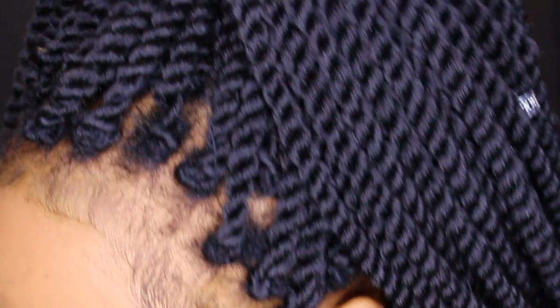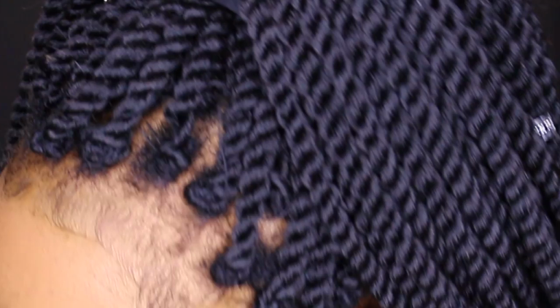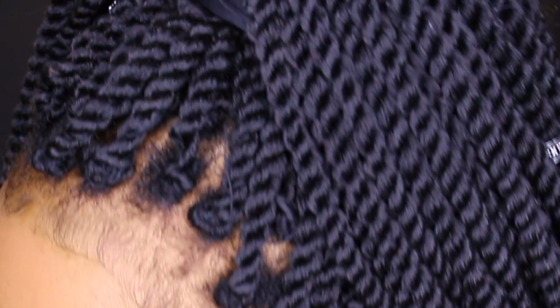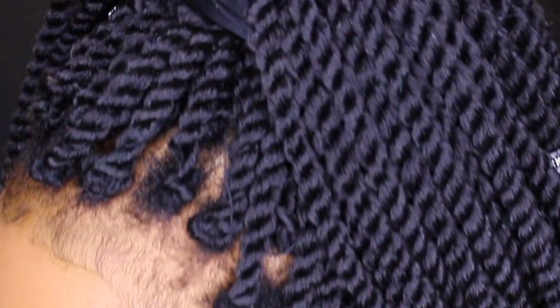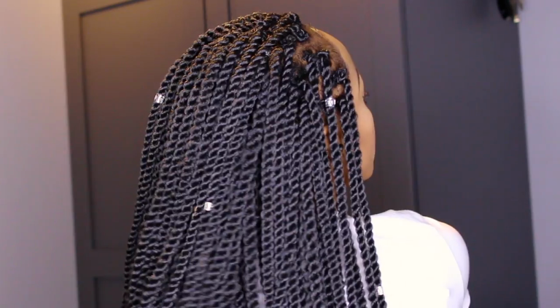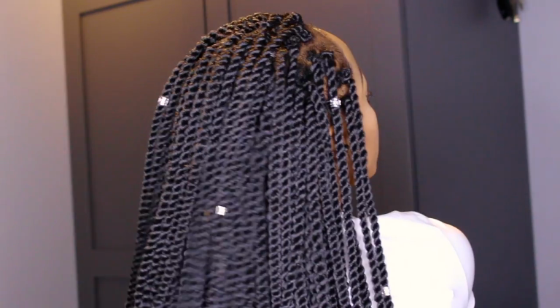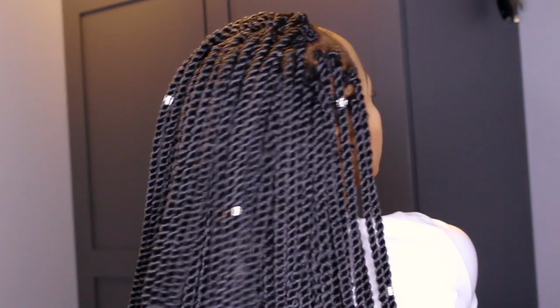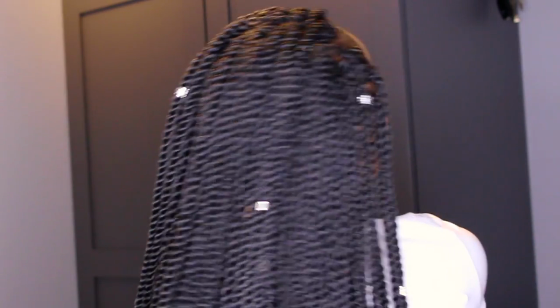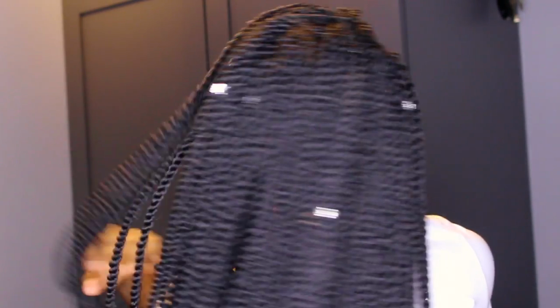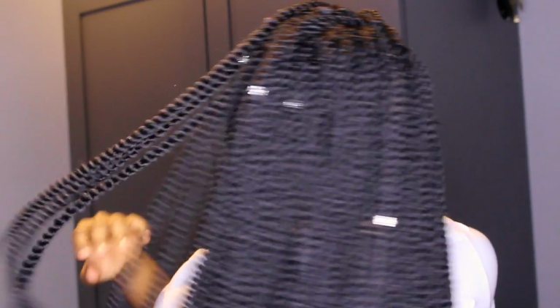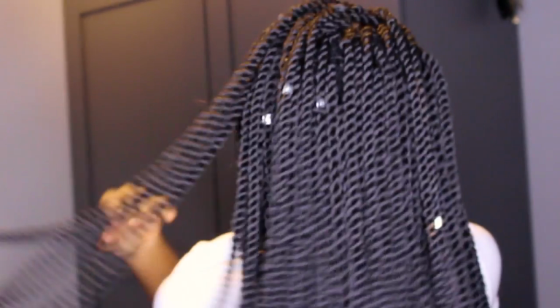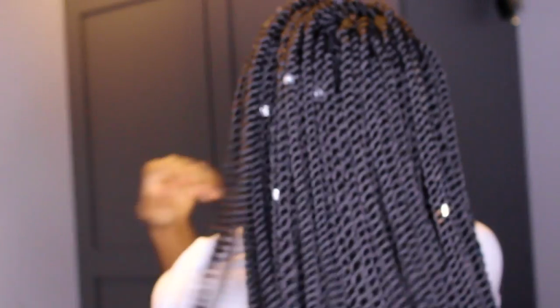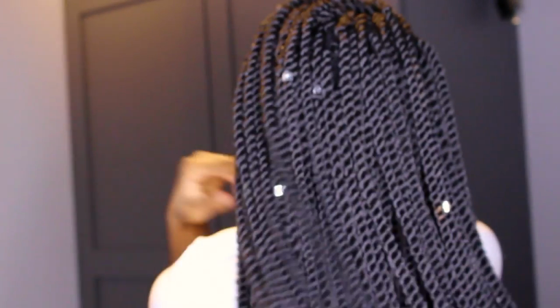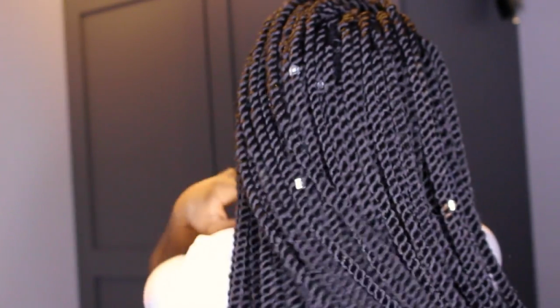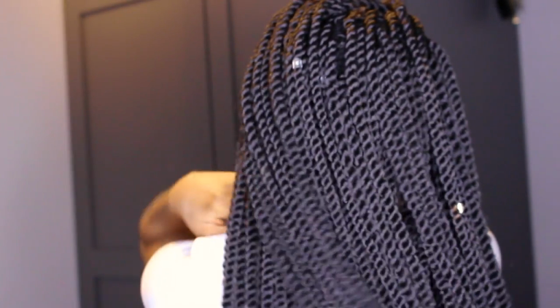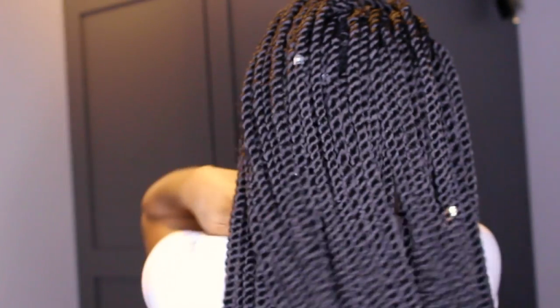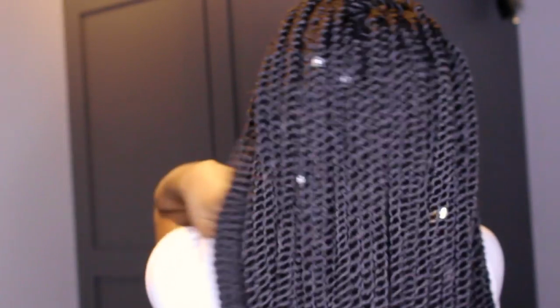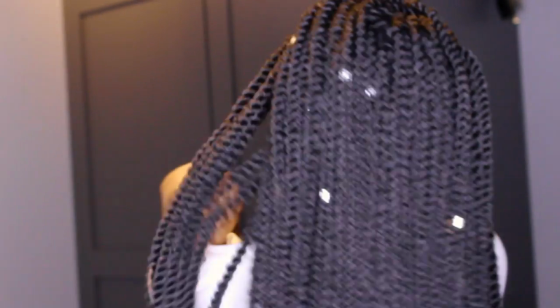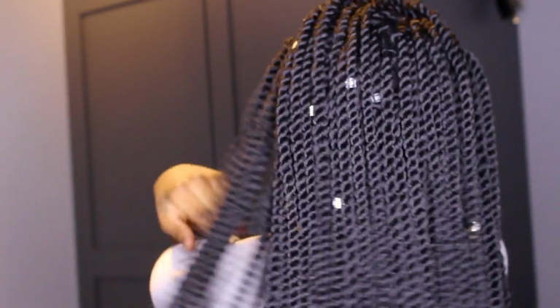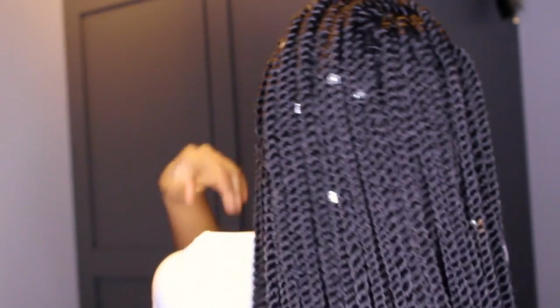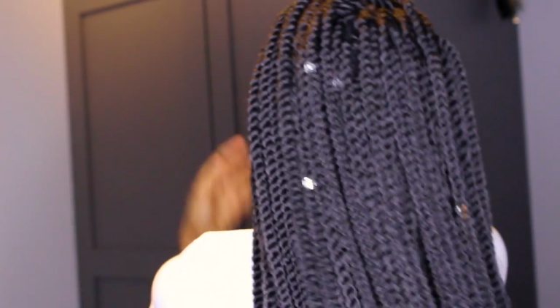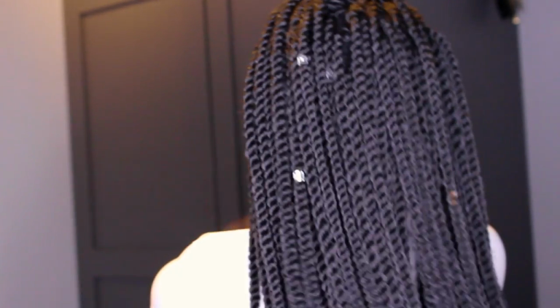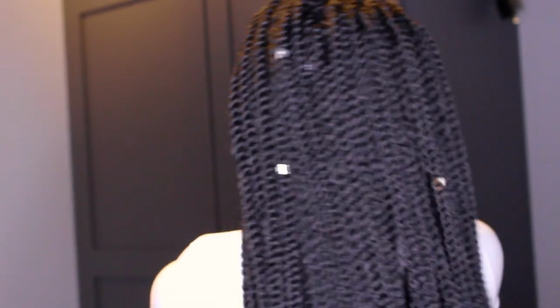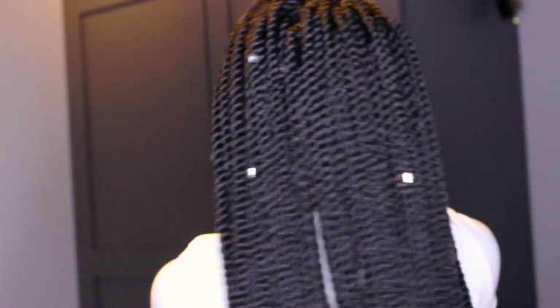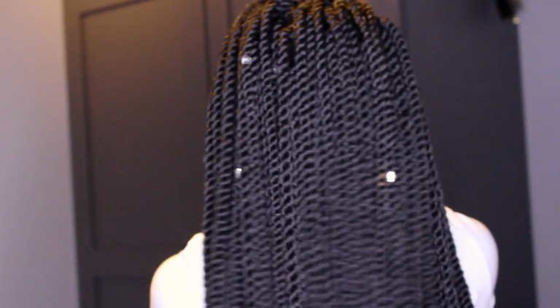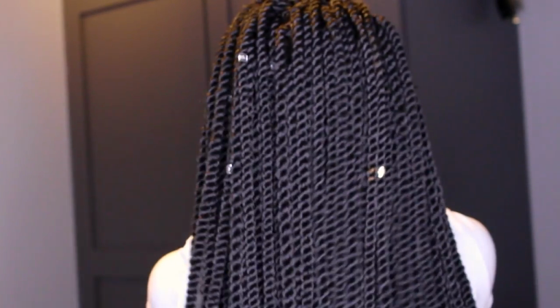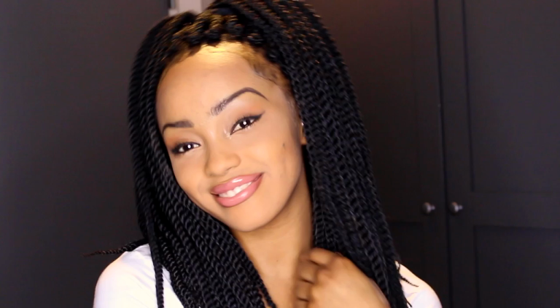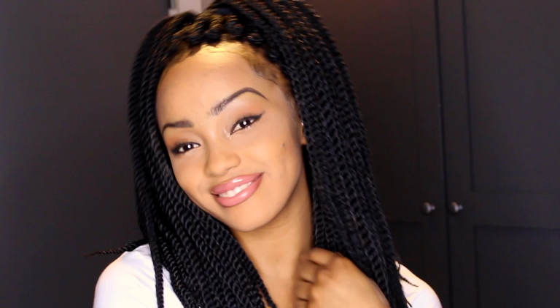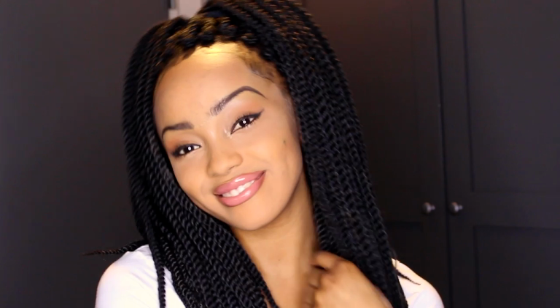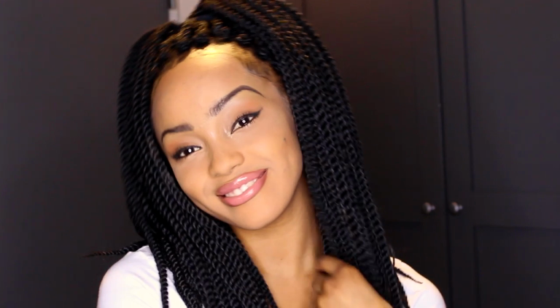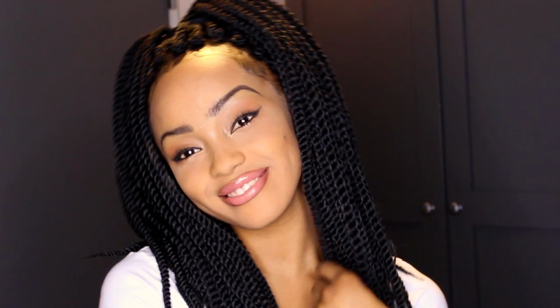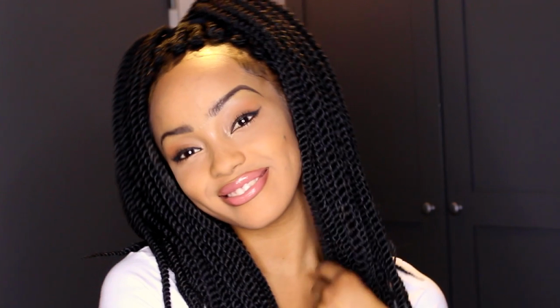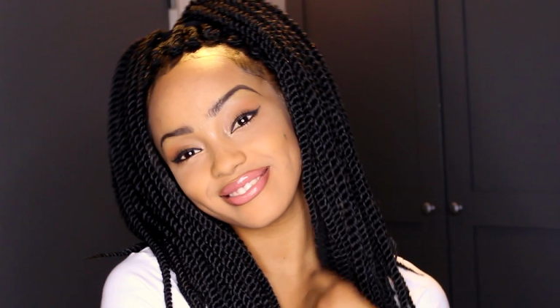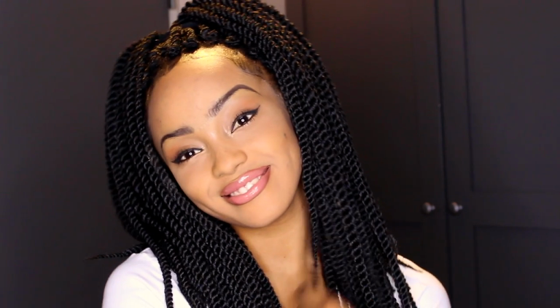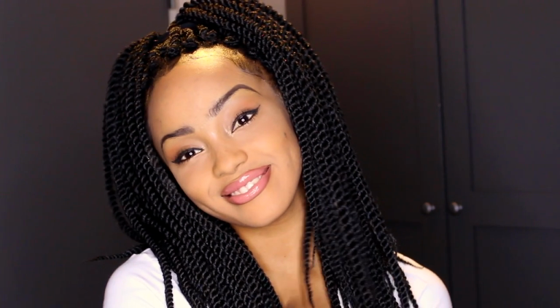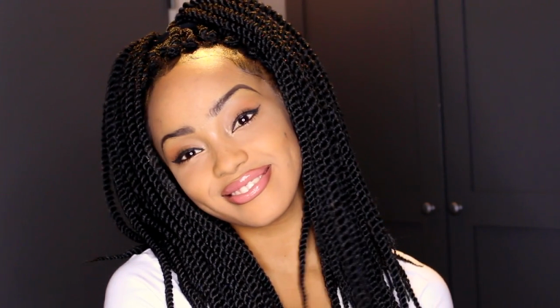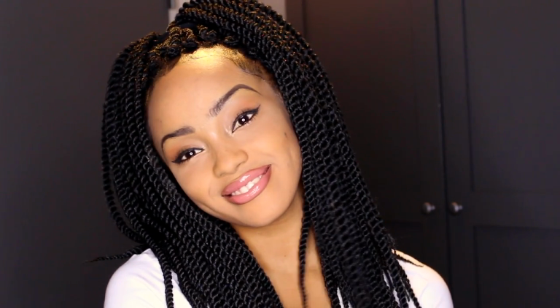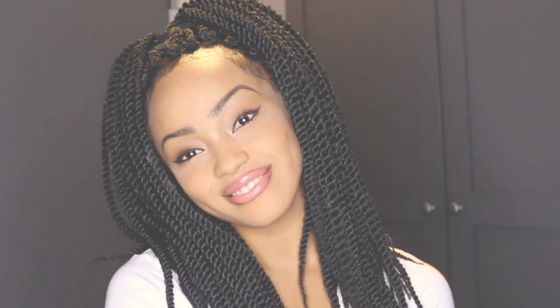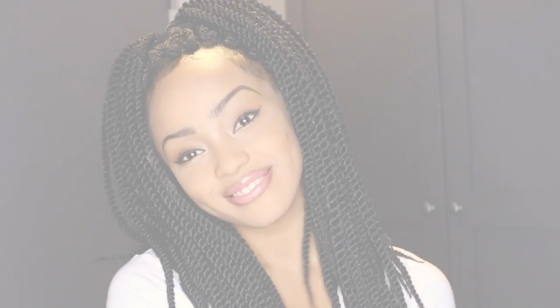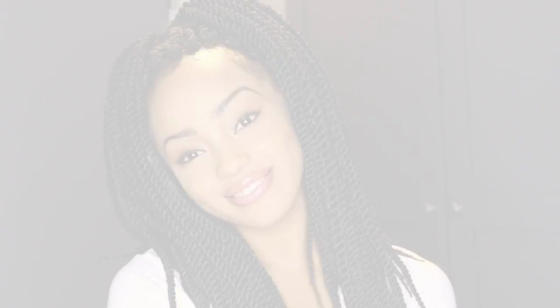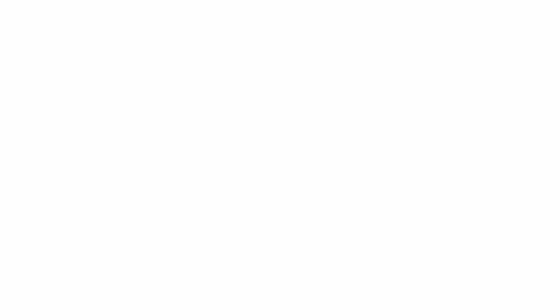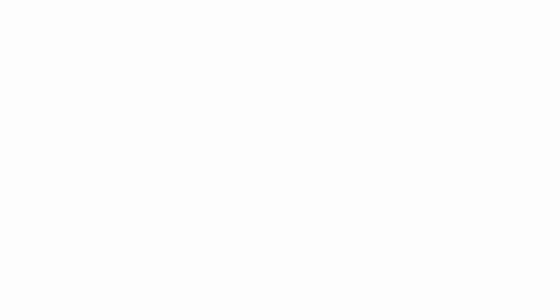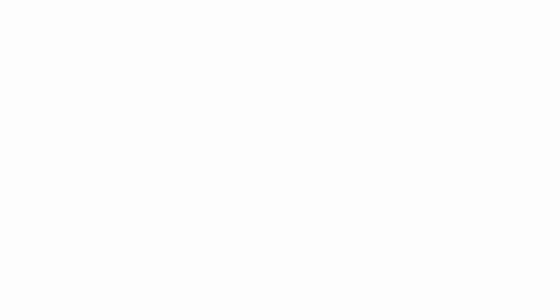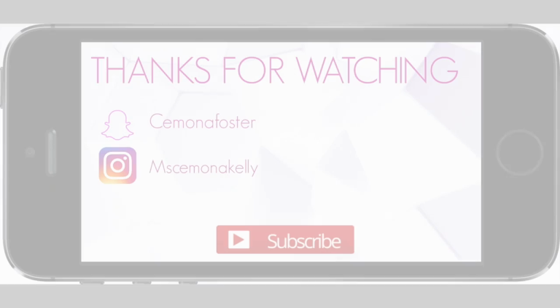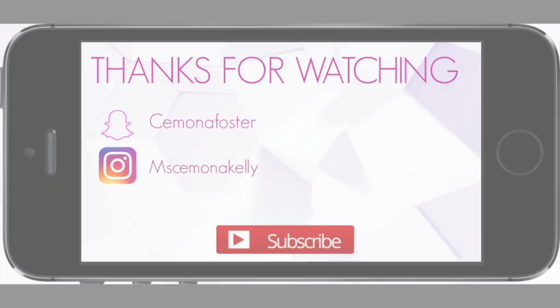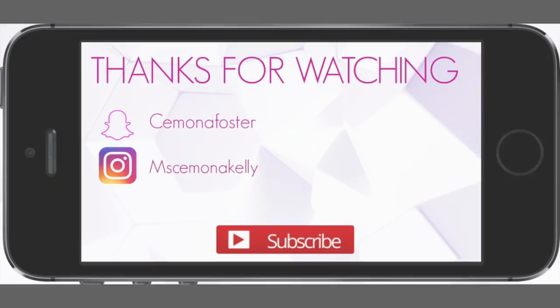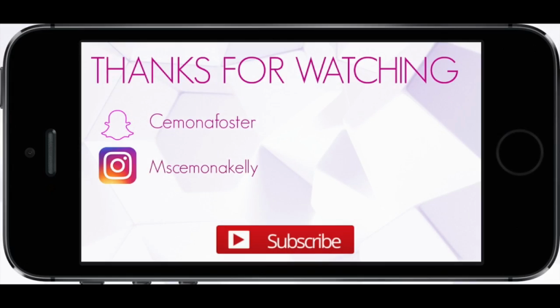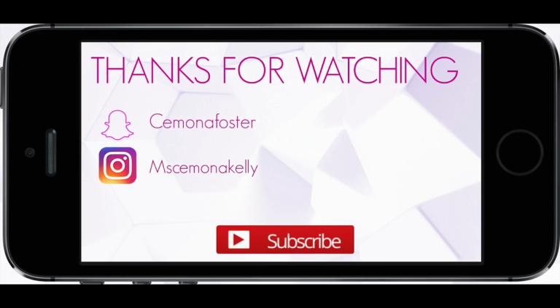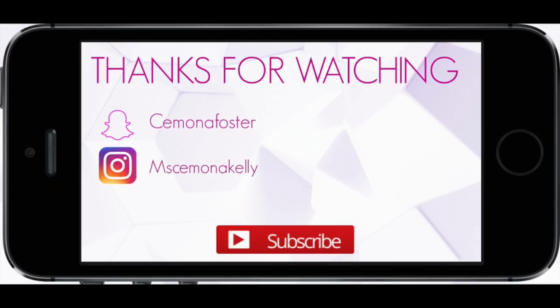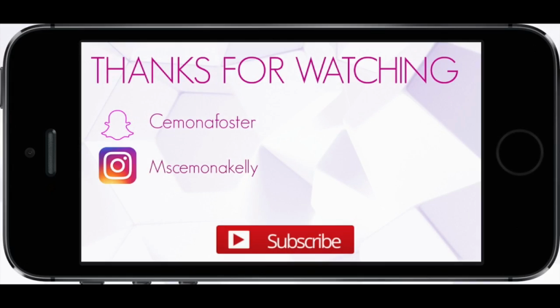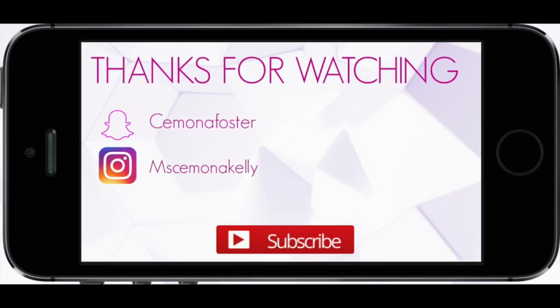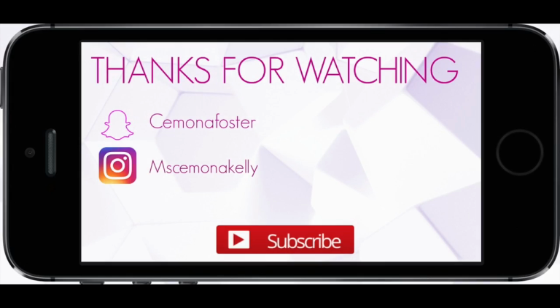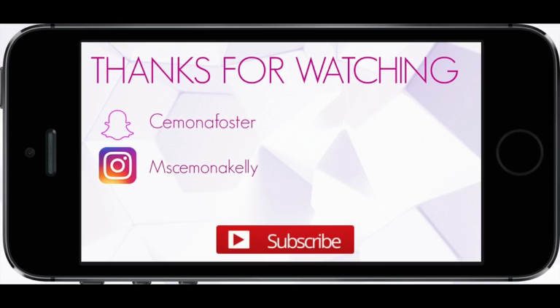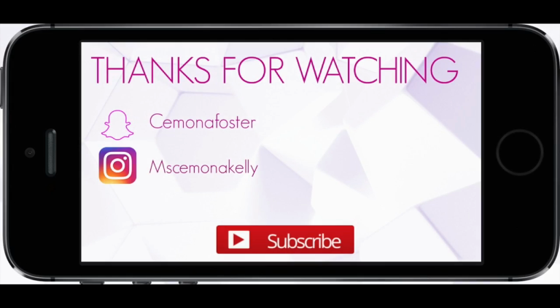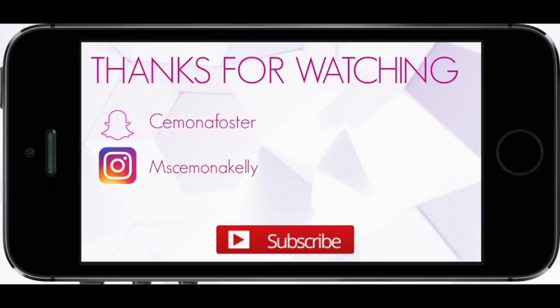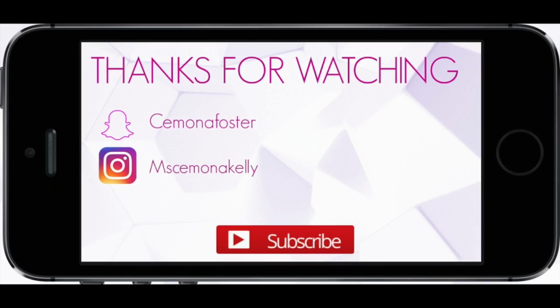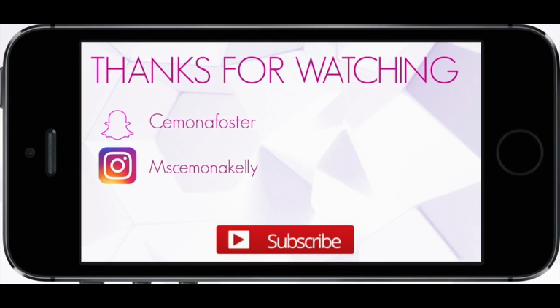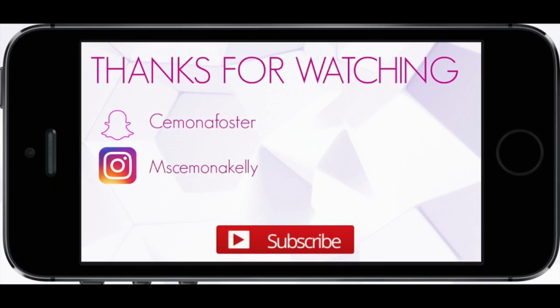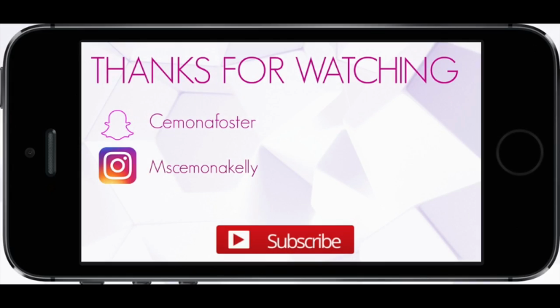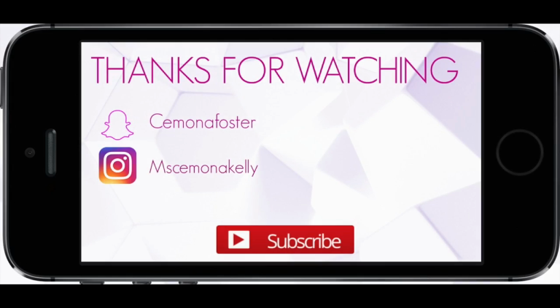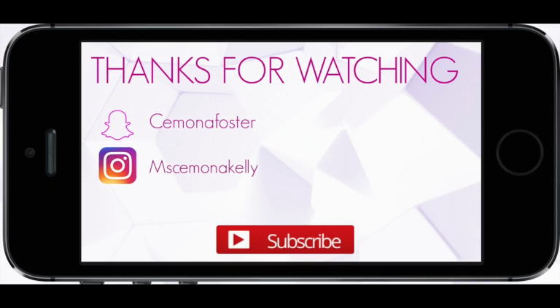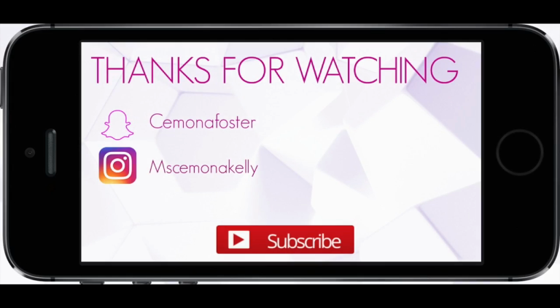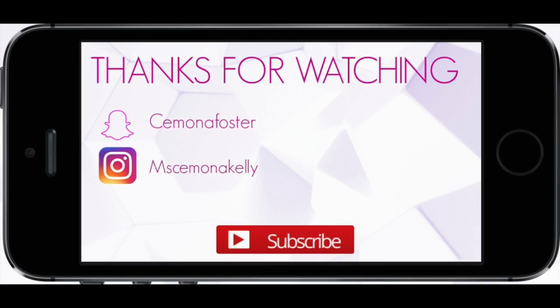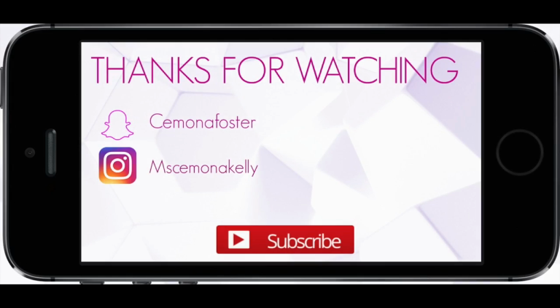And that is the finished look! I hope you guys enjoyed it, and I'll see you in my next video. Bye bye!